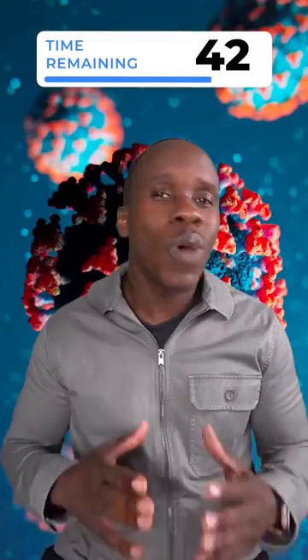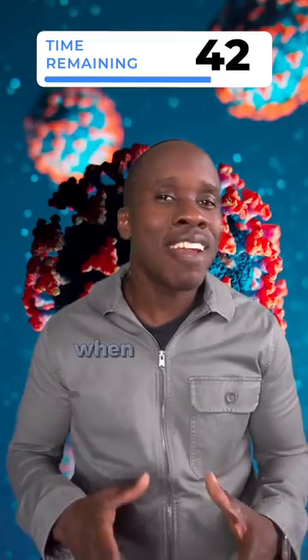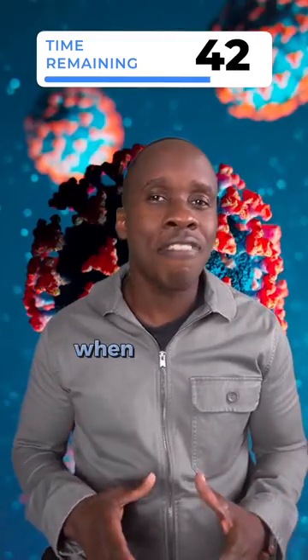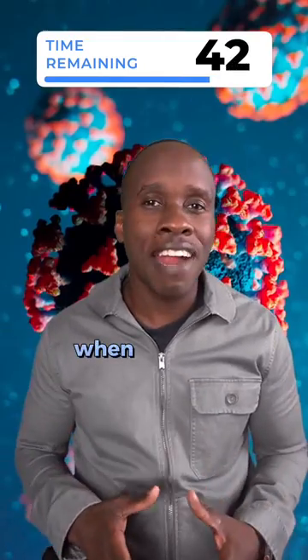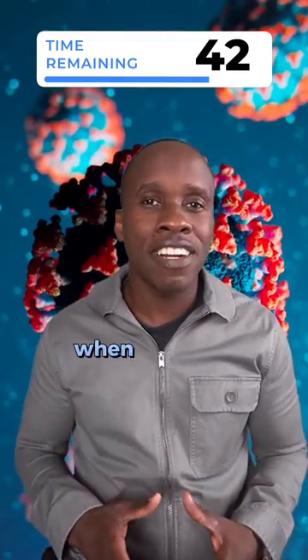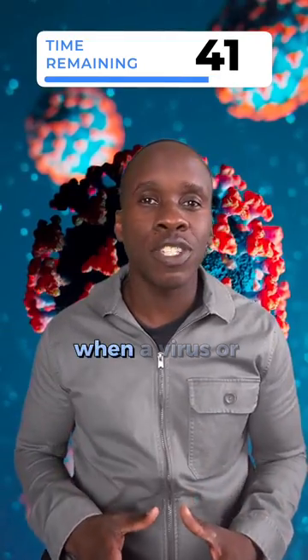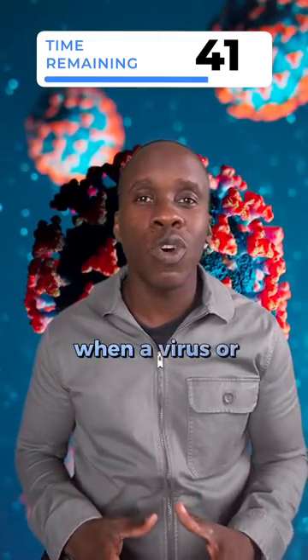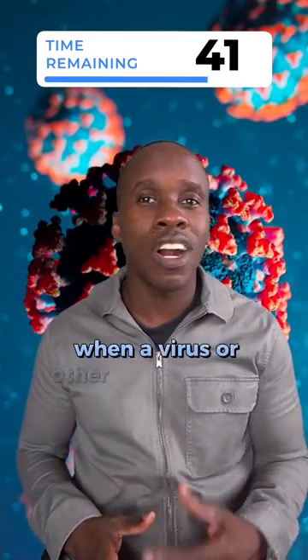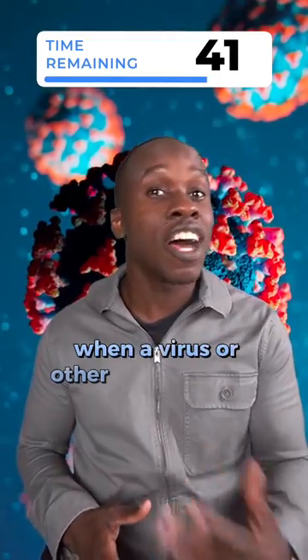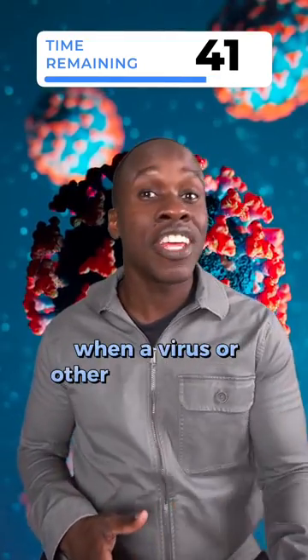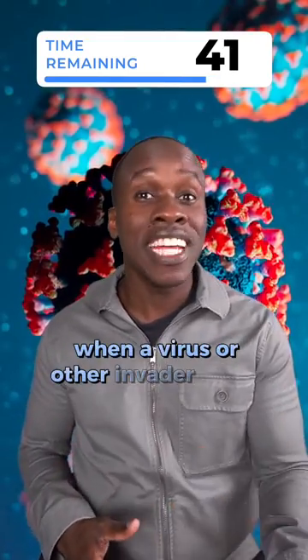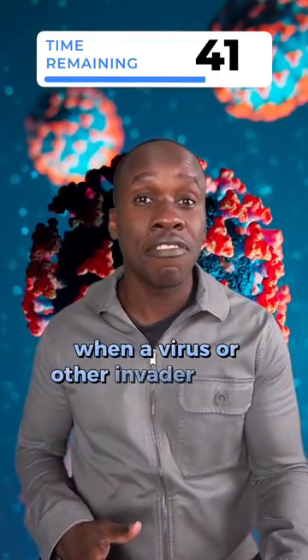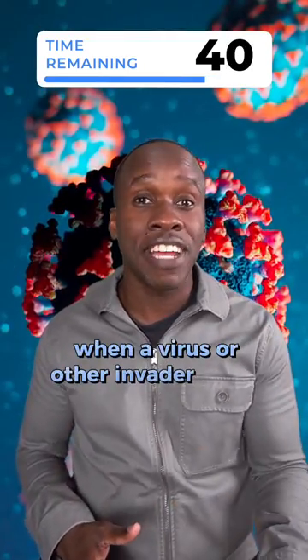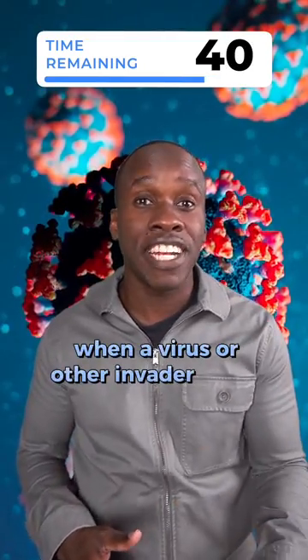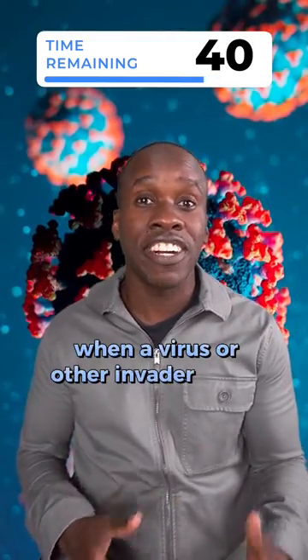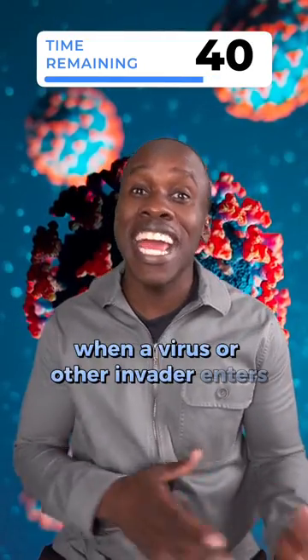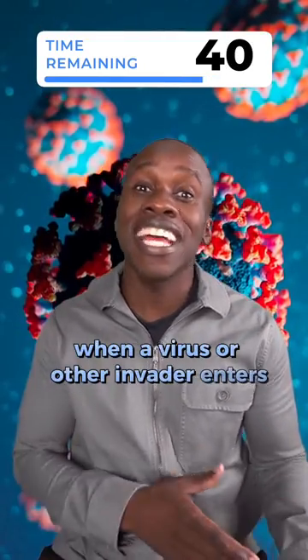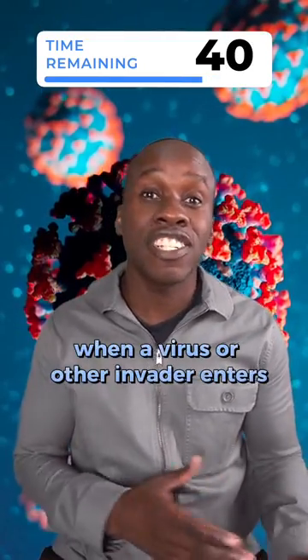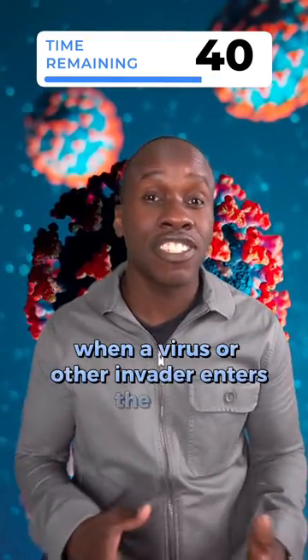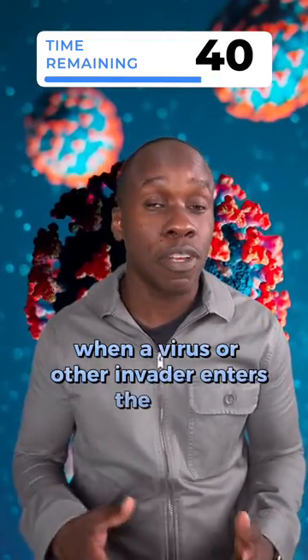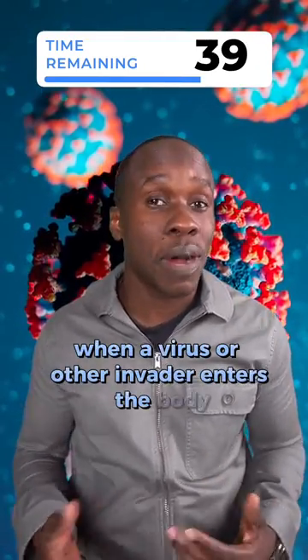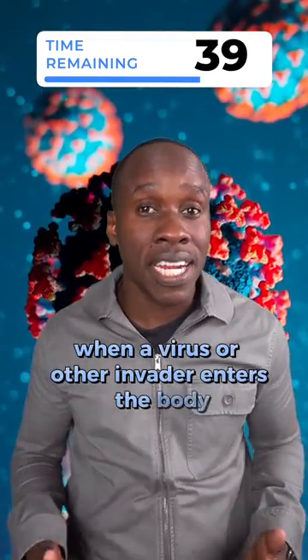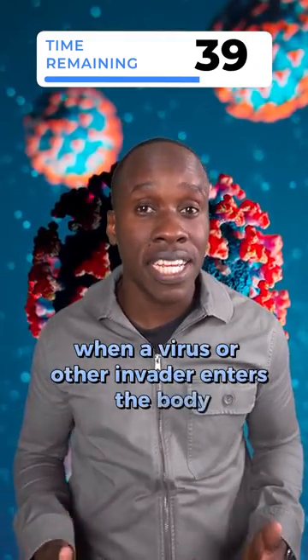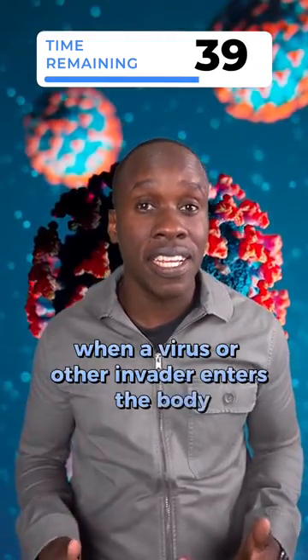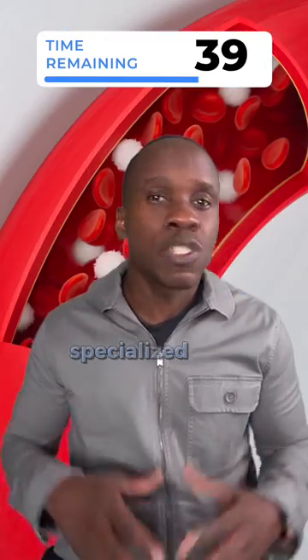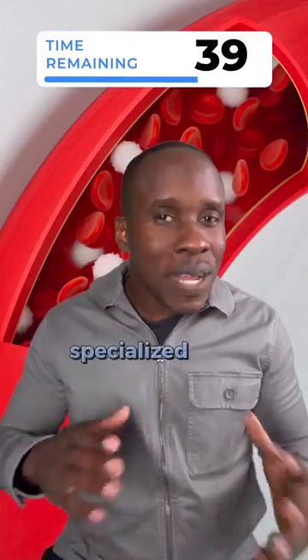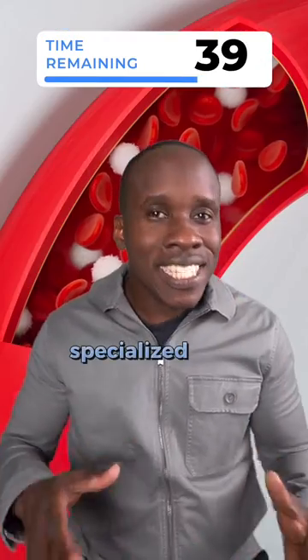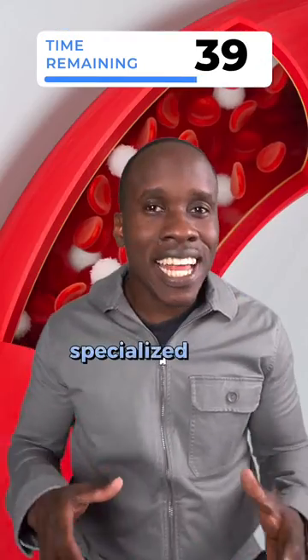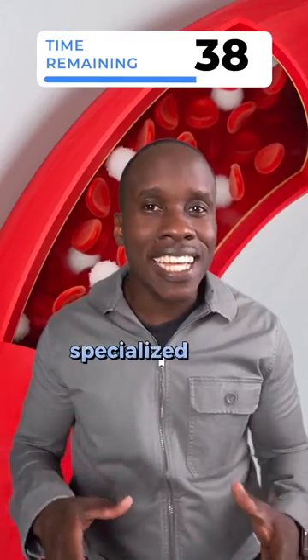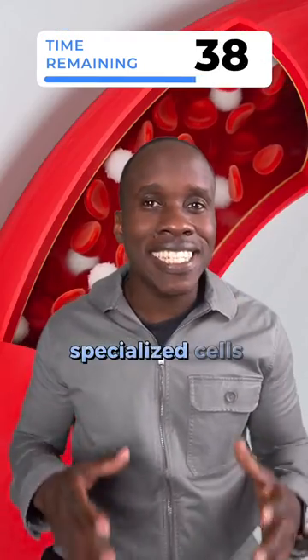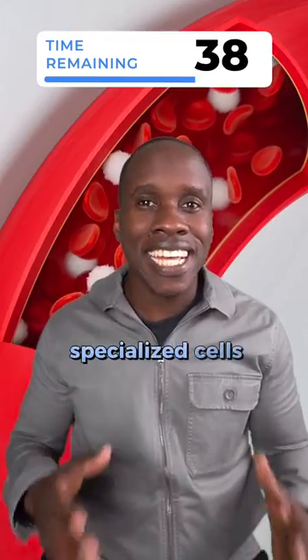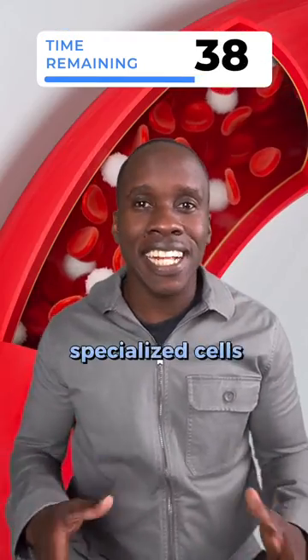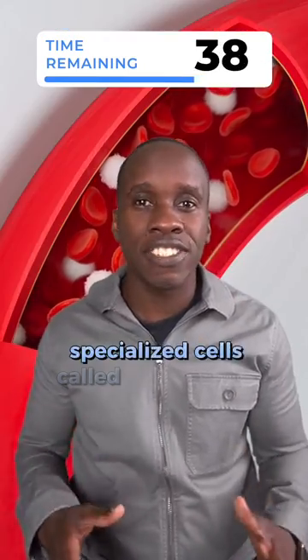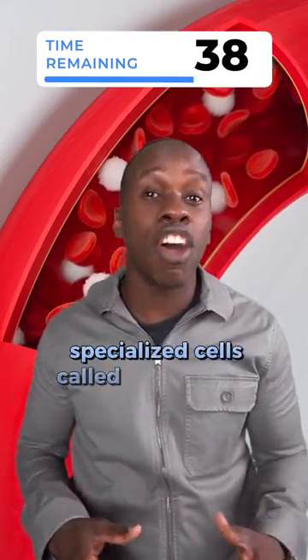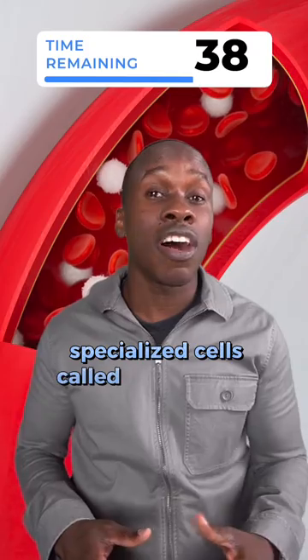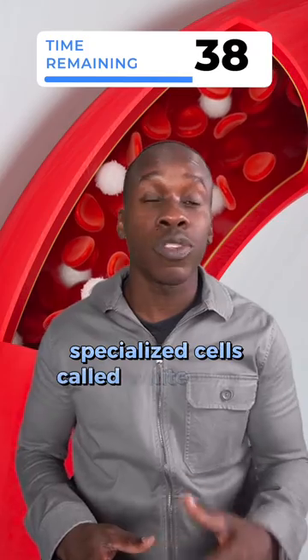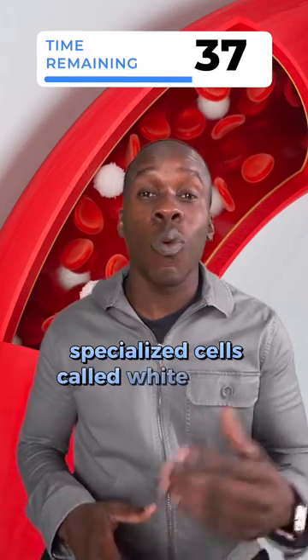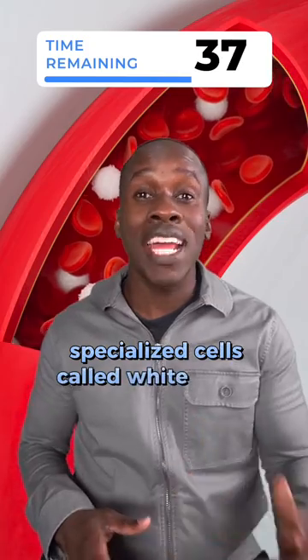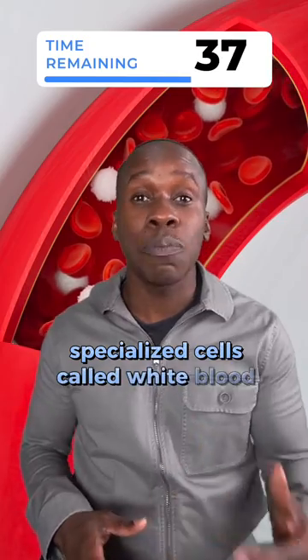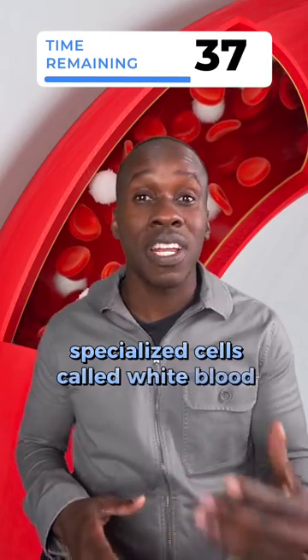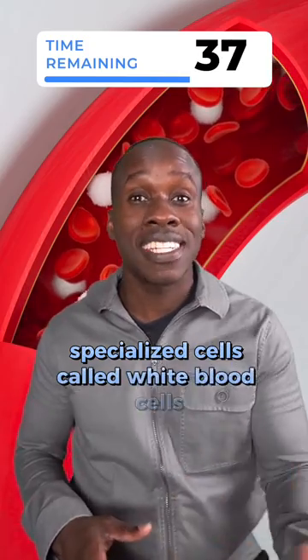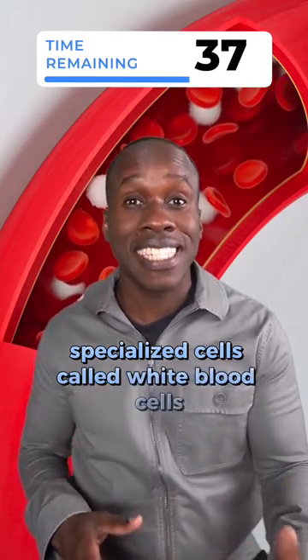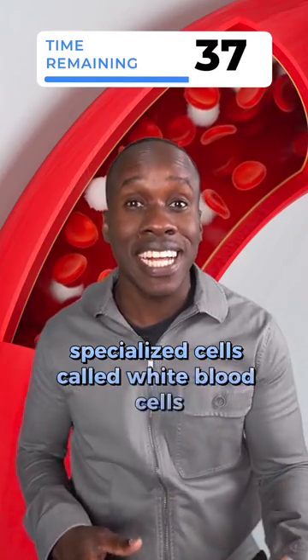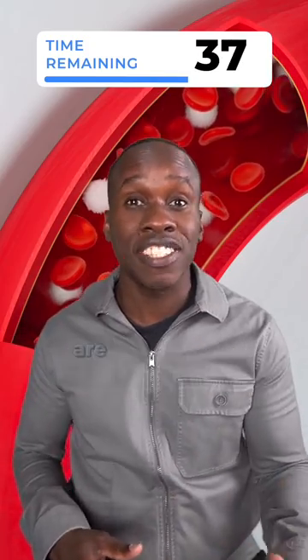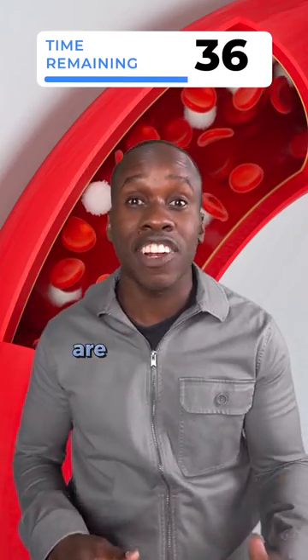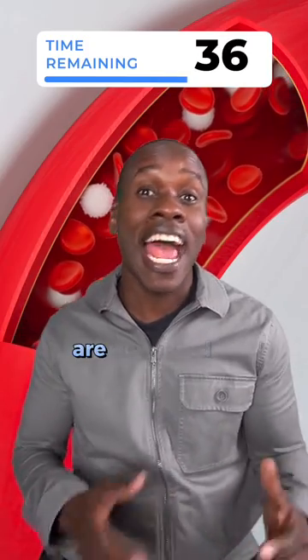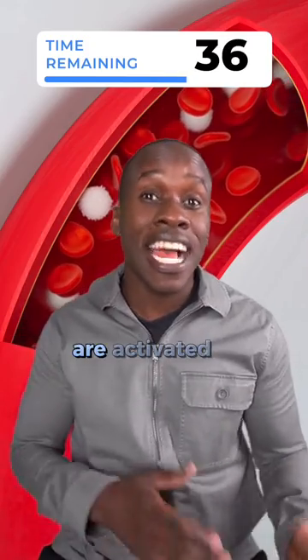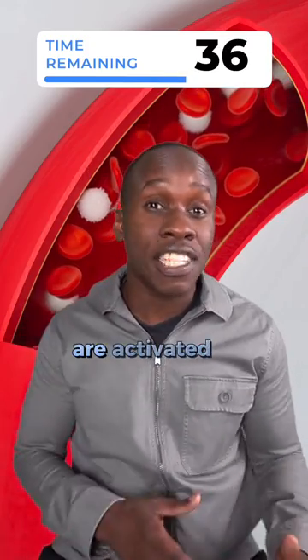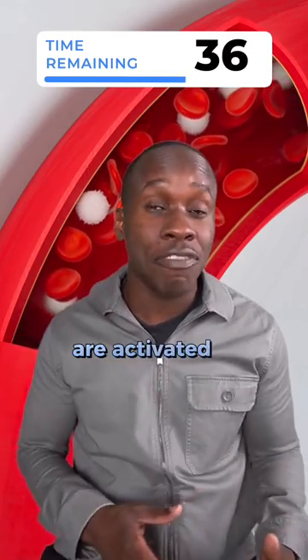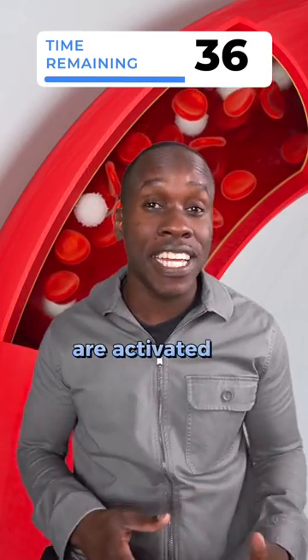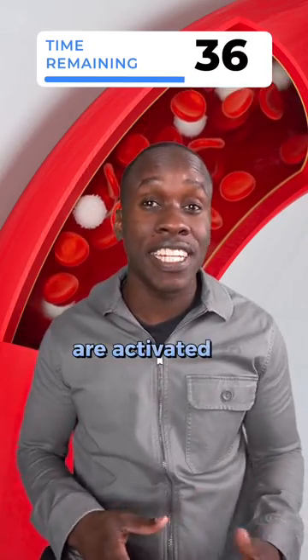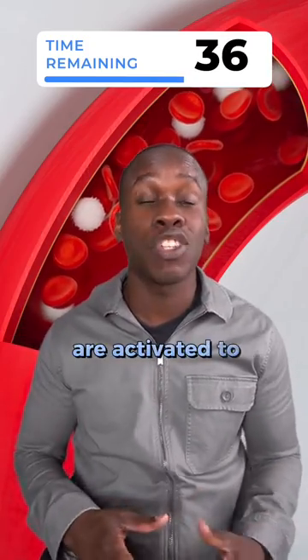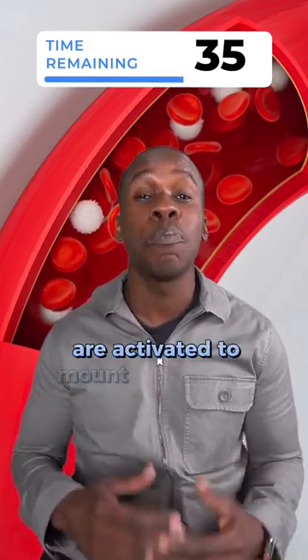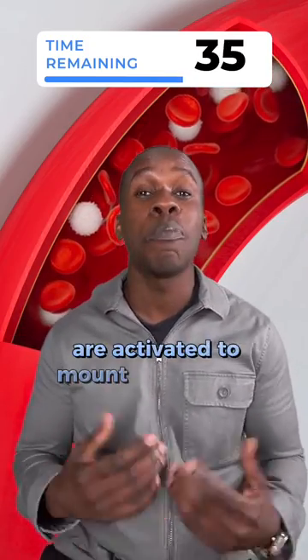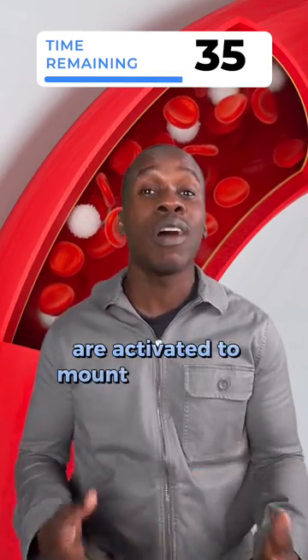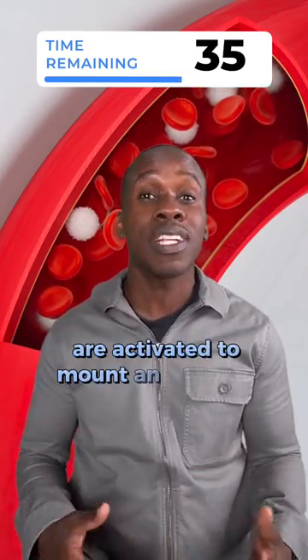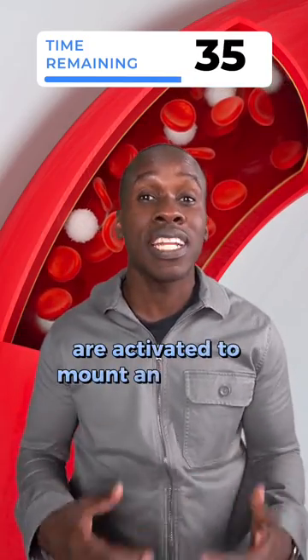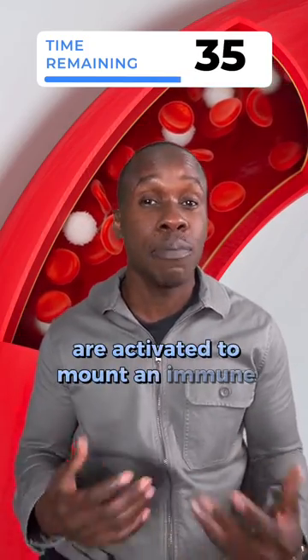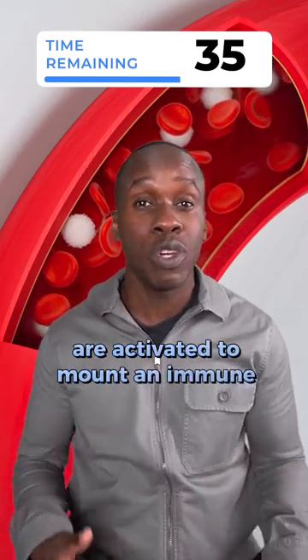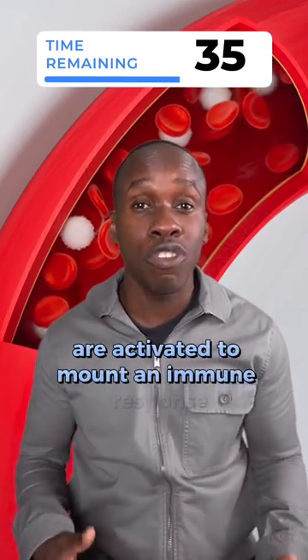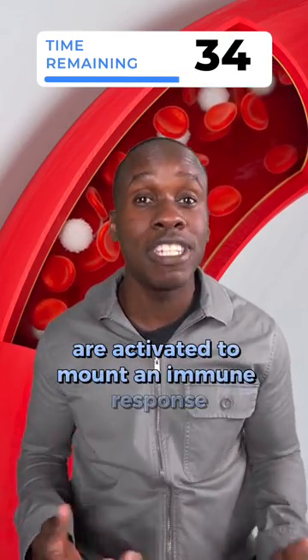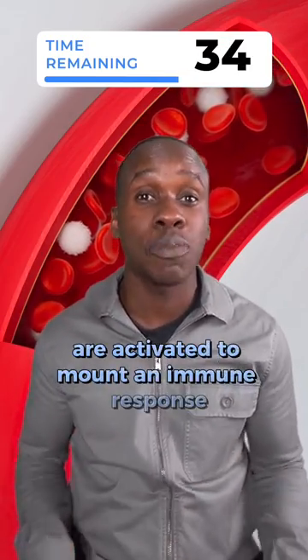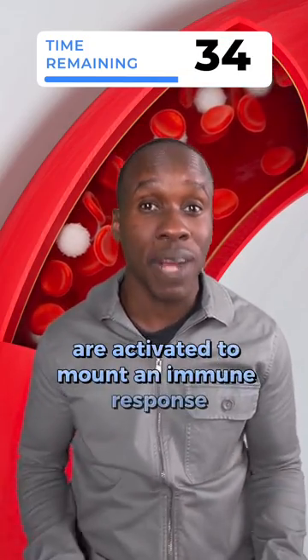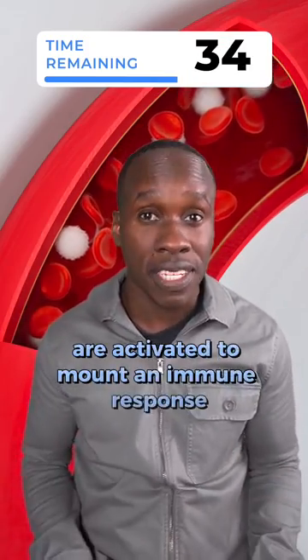When a virus or other invader enters the body, specialized cells called white blood cells are activated to mount an immune response.